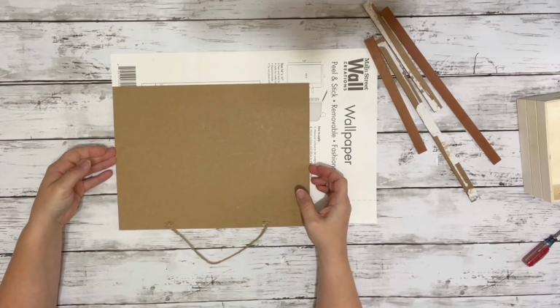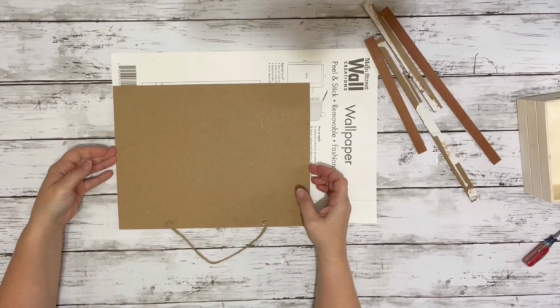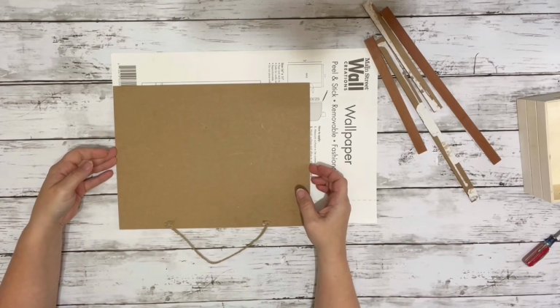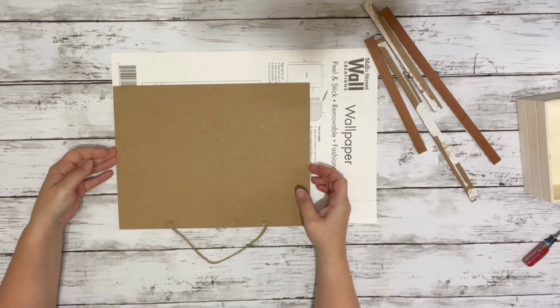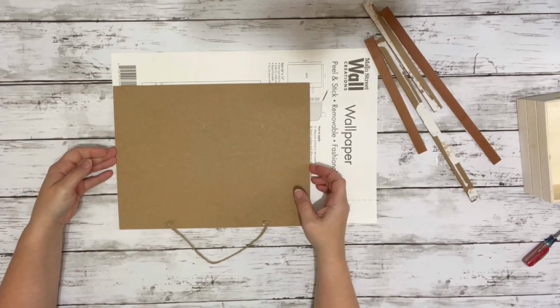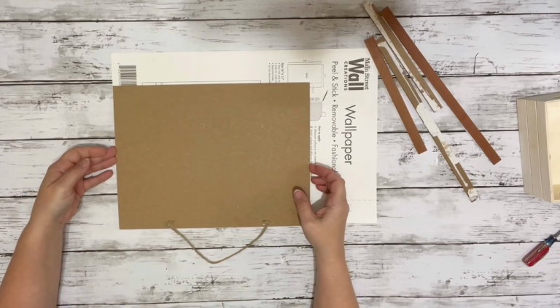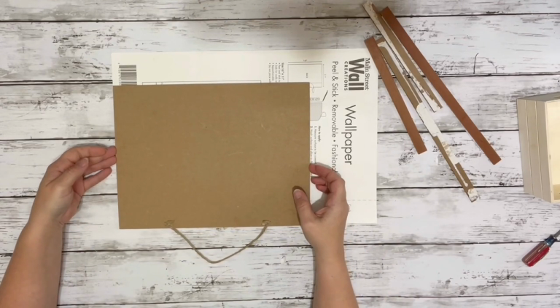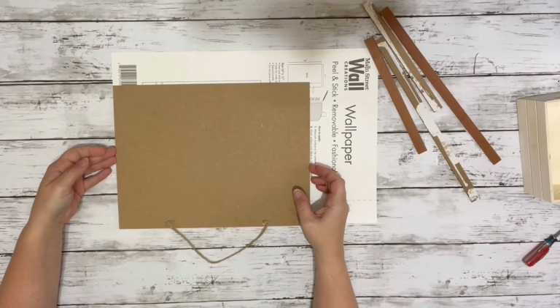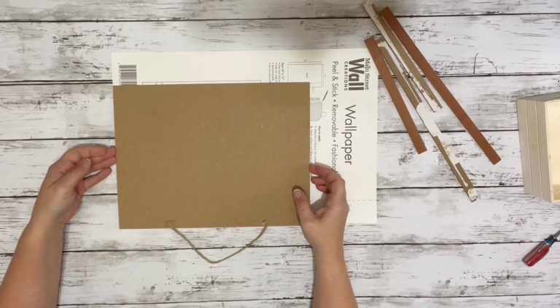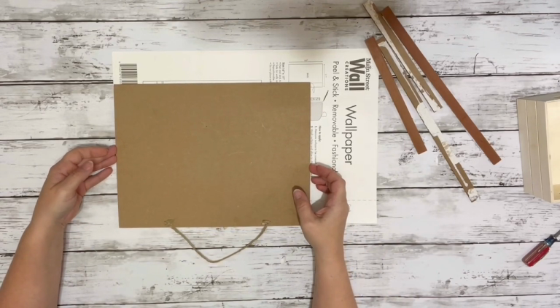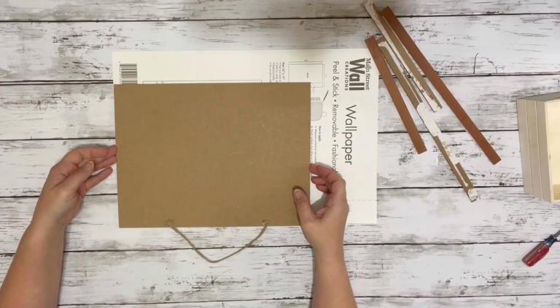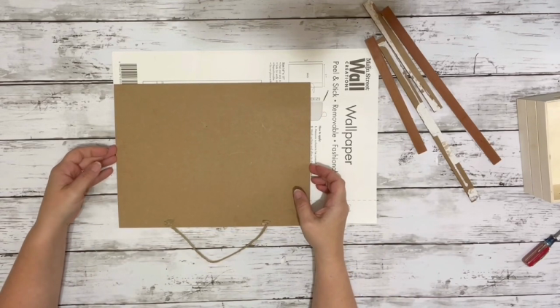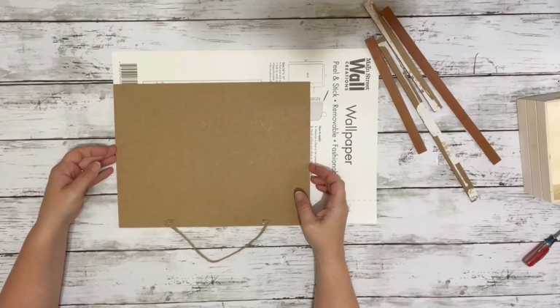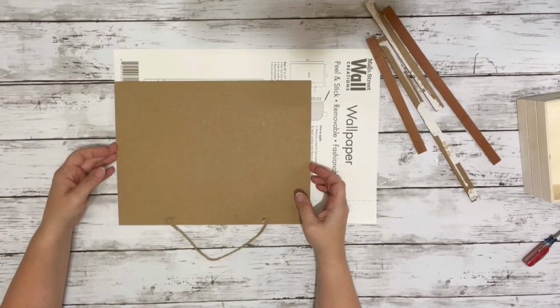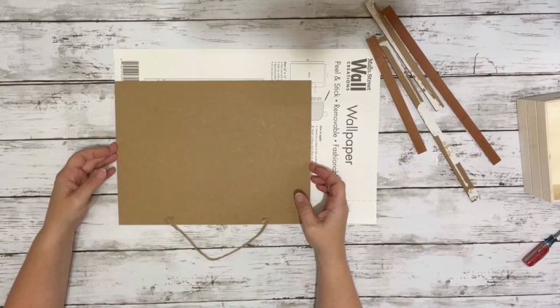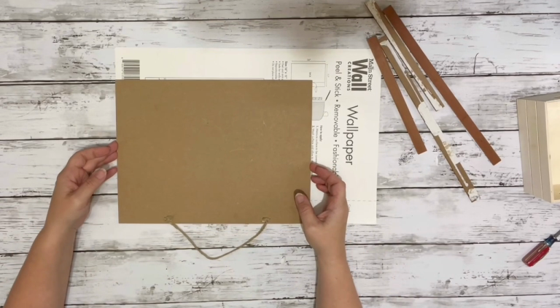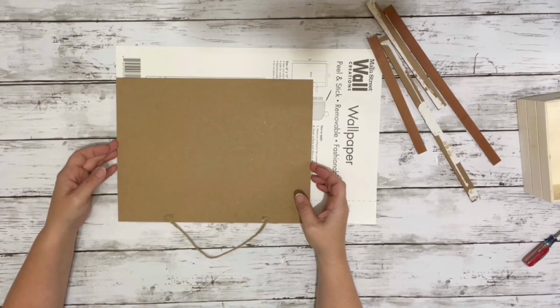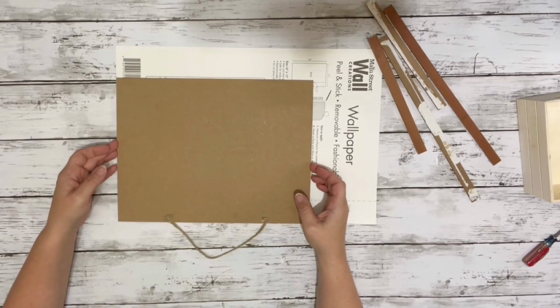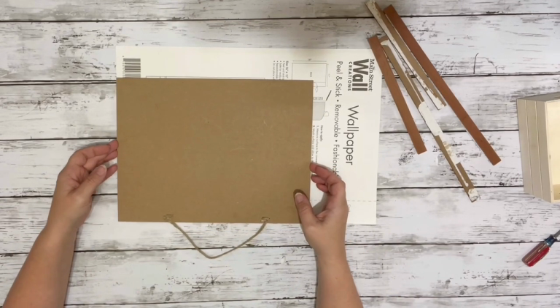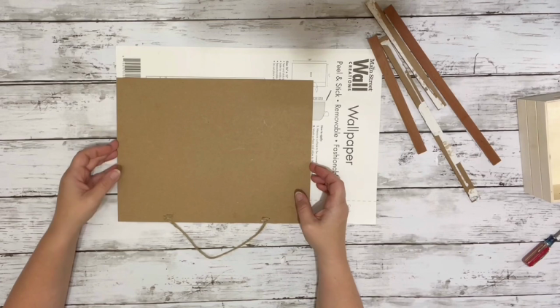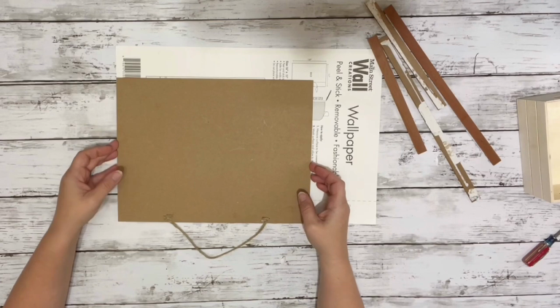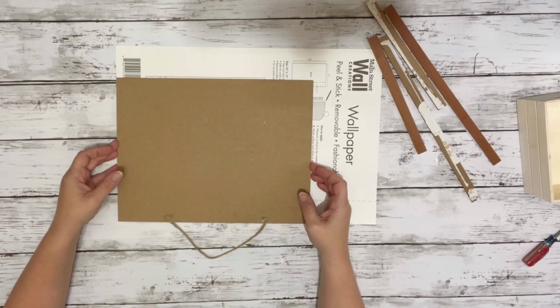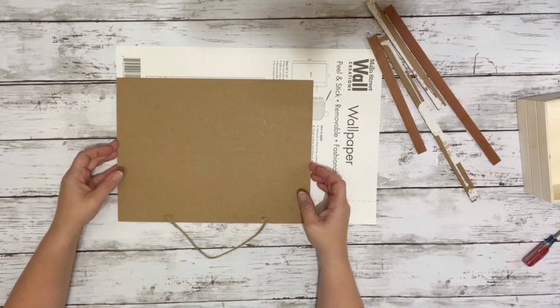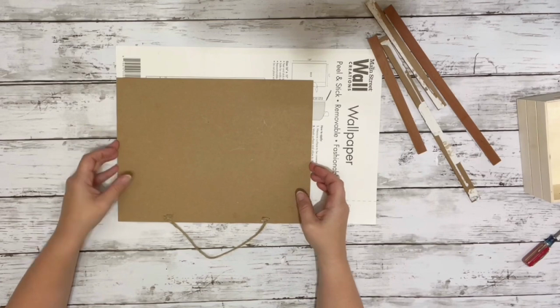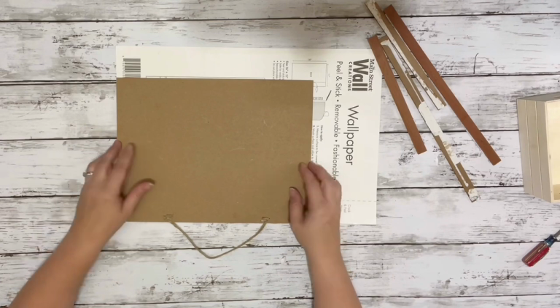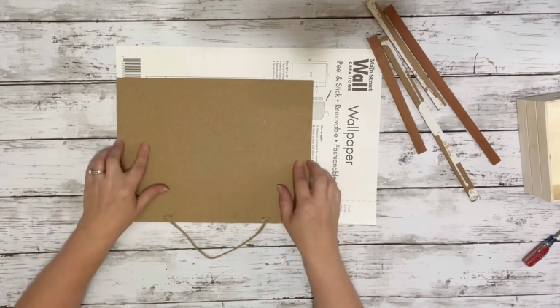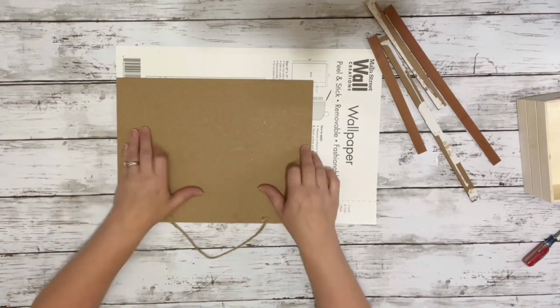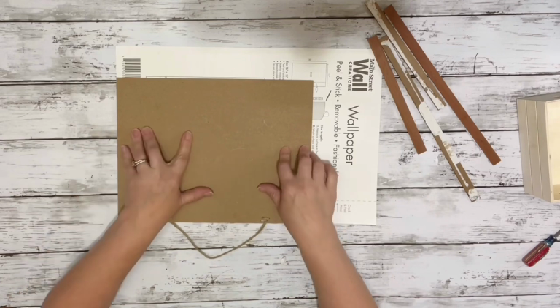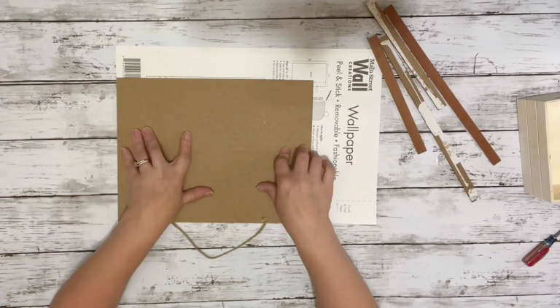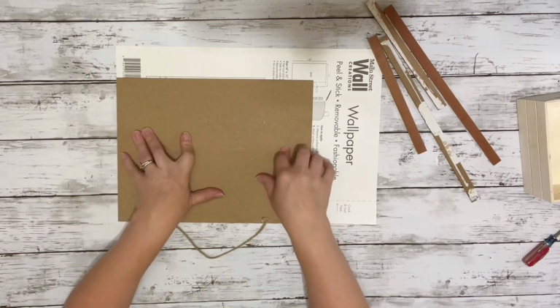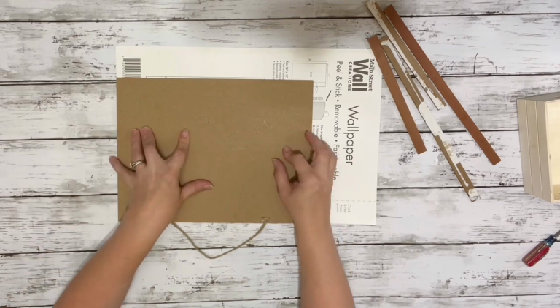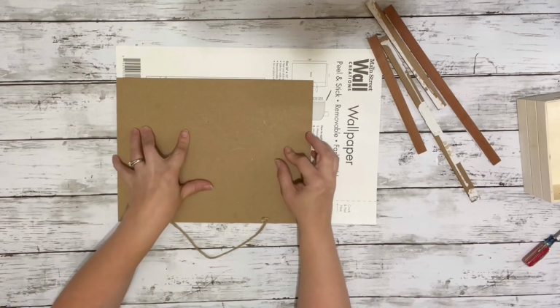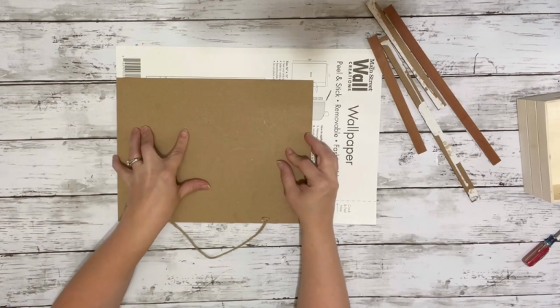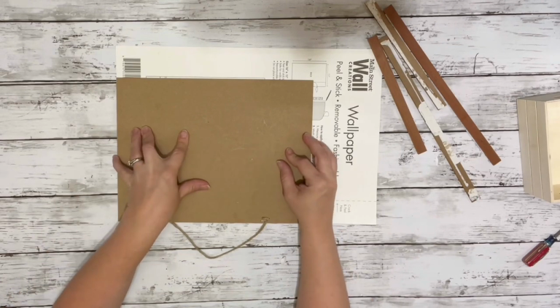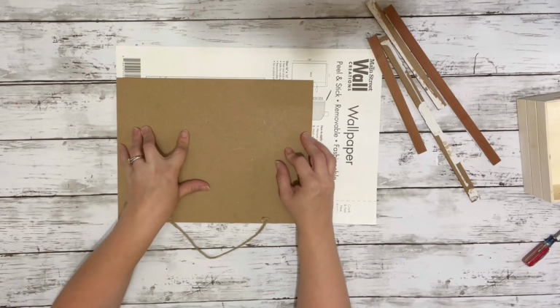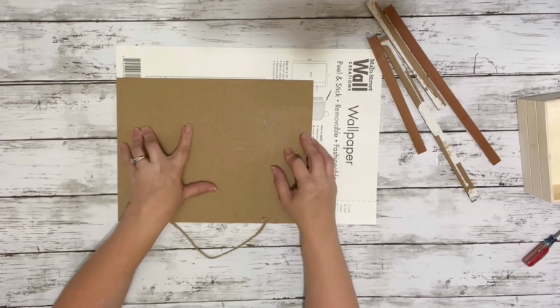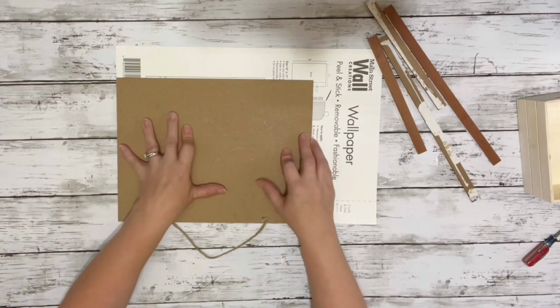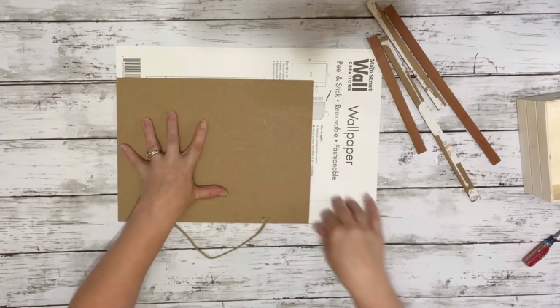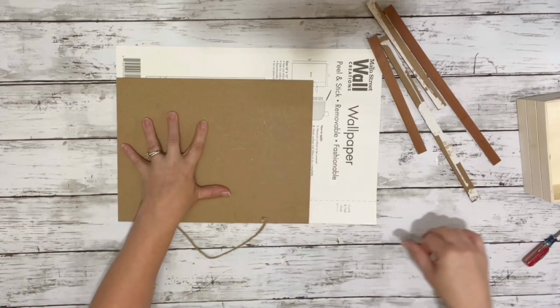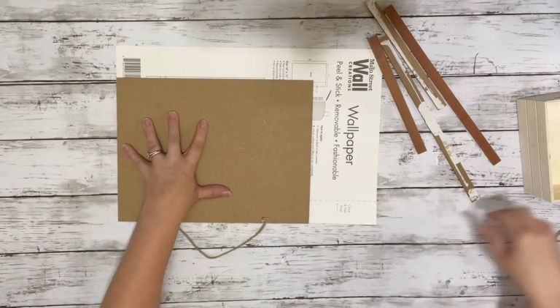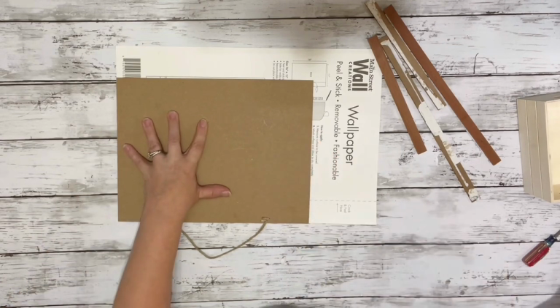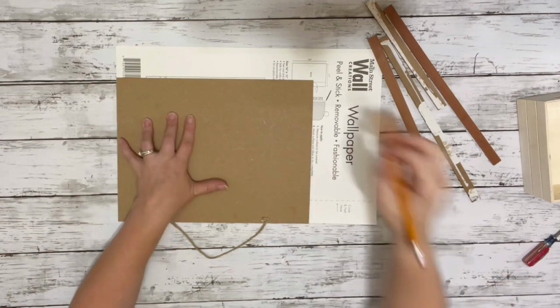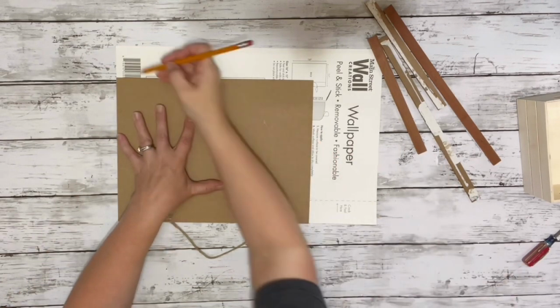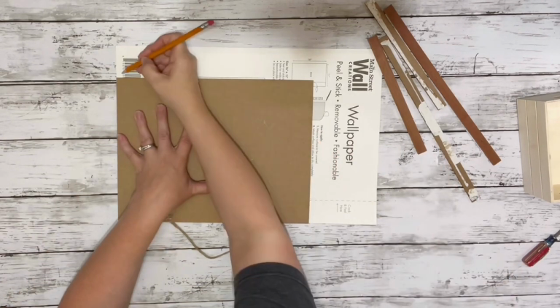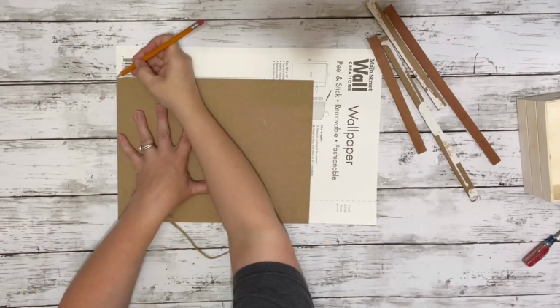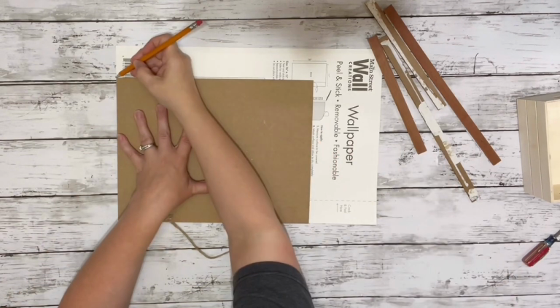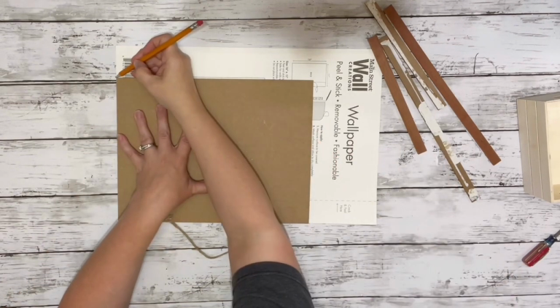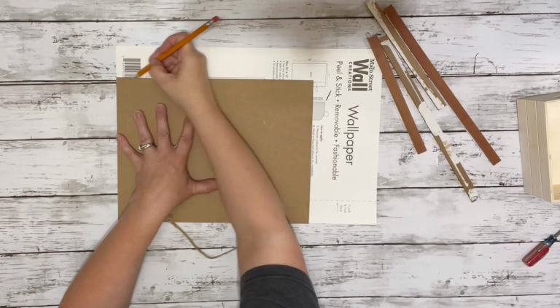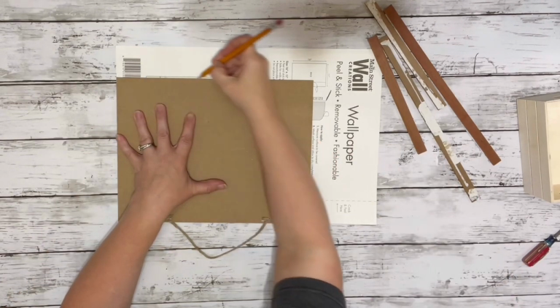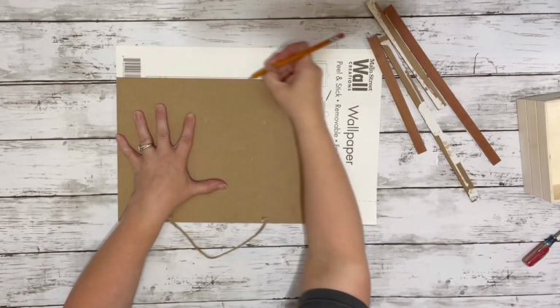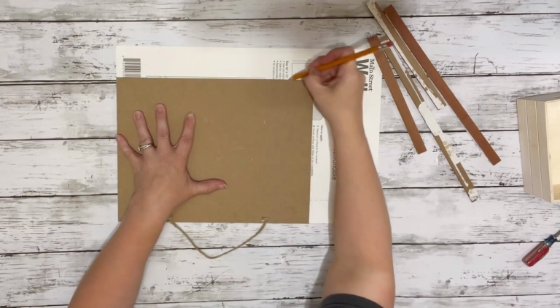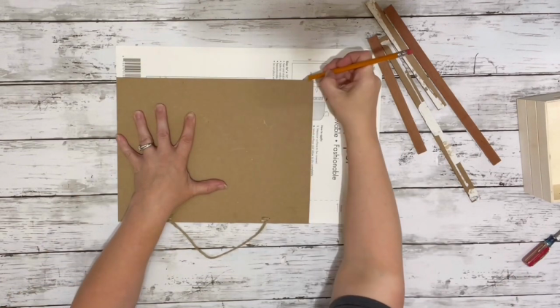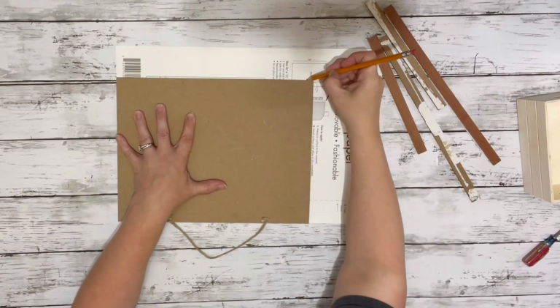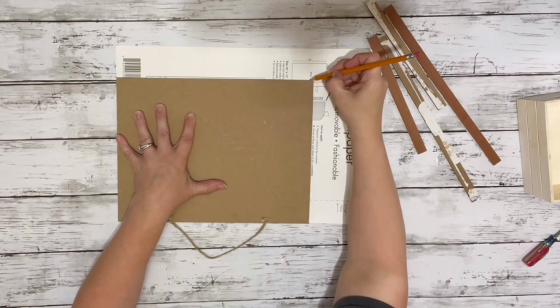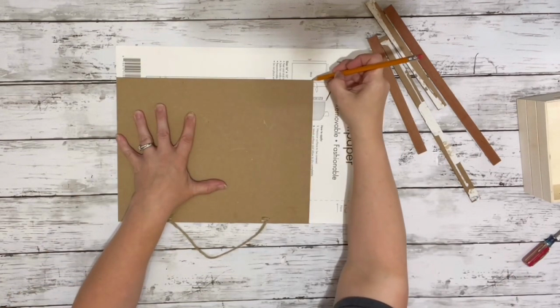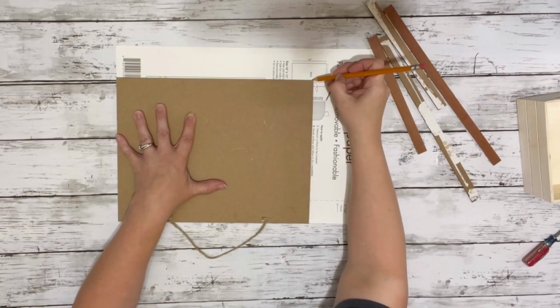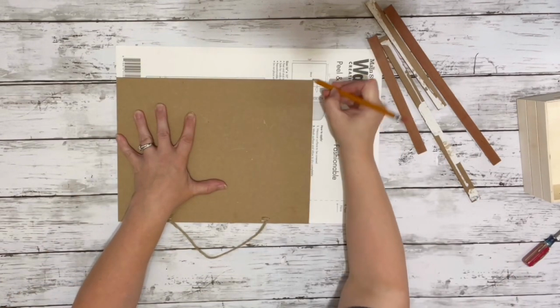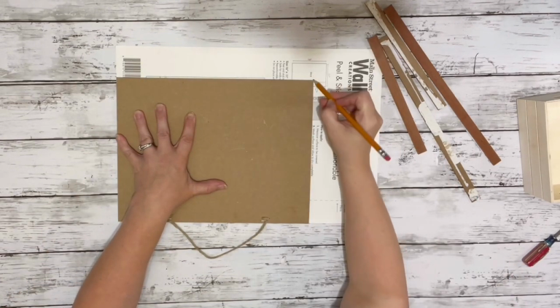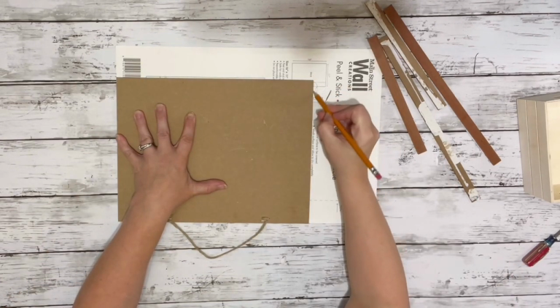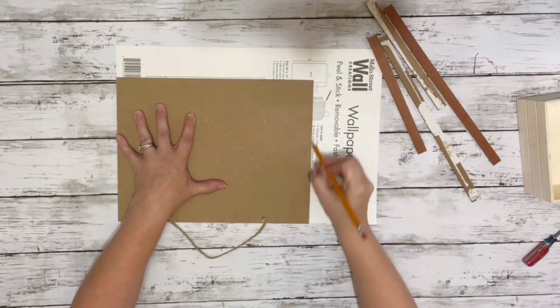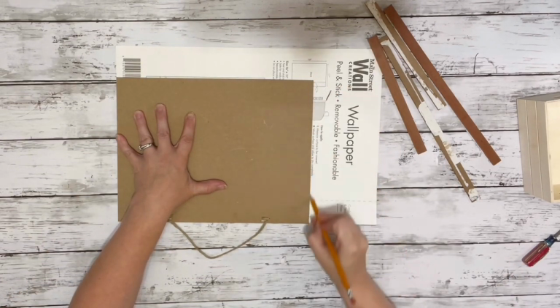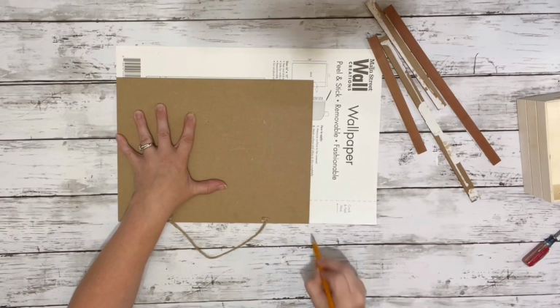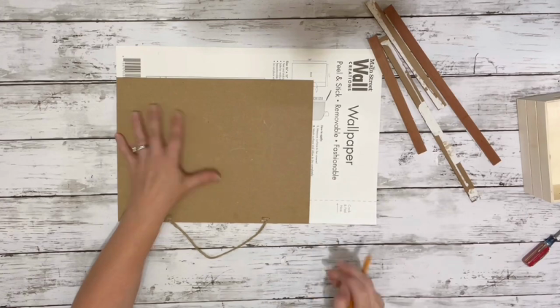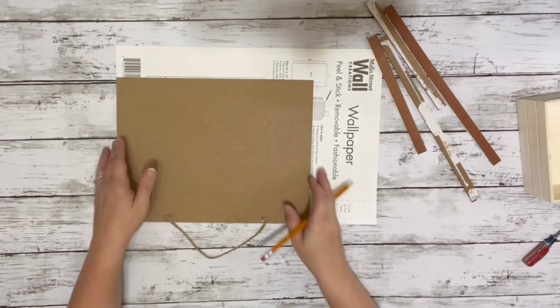After I had the frame removed, I put the sign on the wallpaper, traced that piece out, and cut it out.